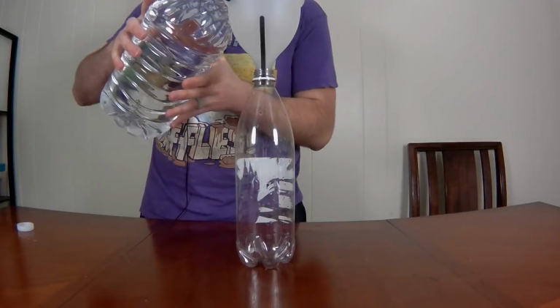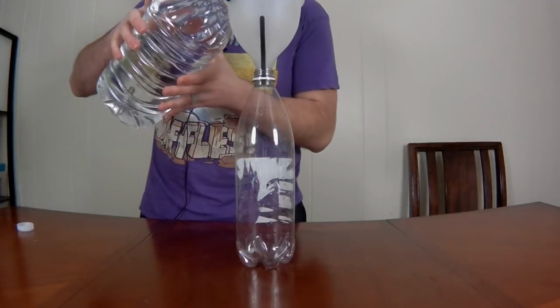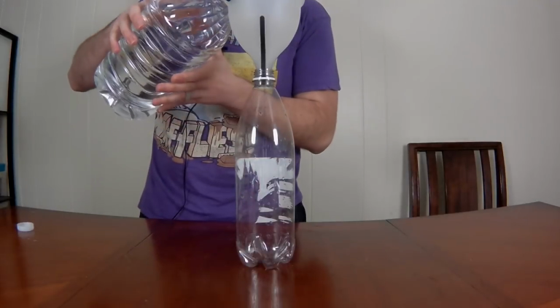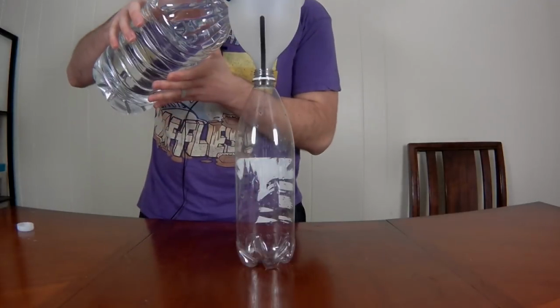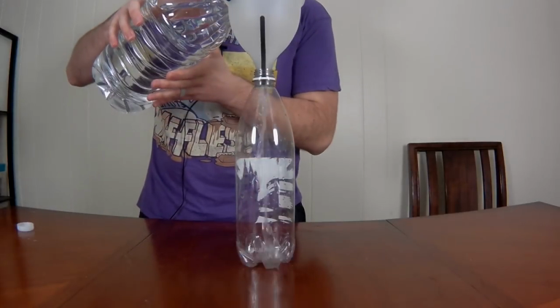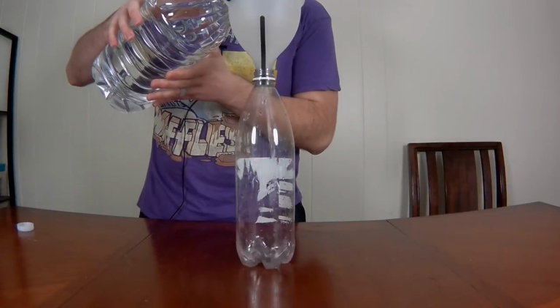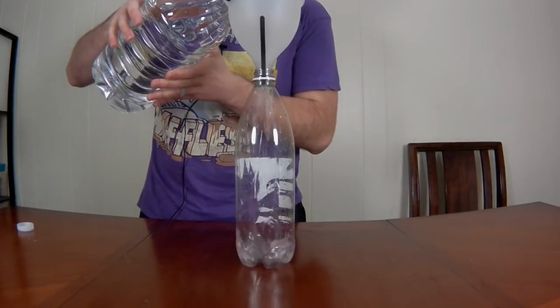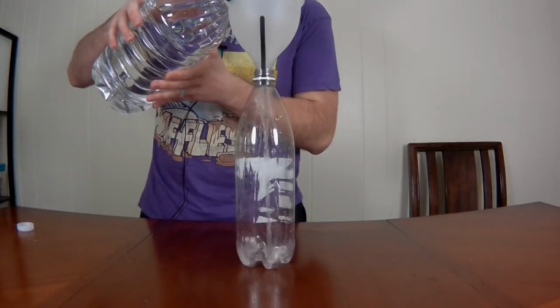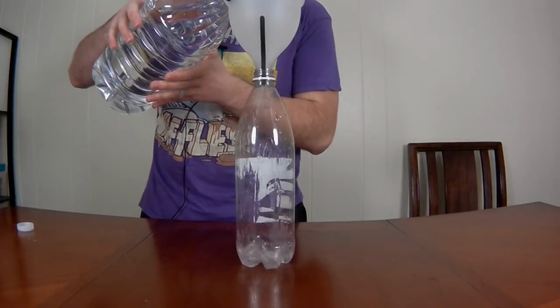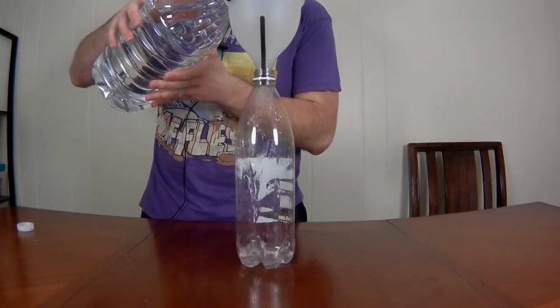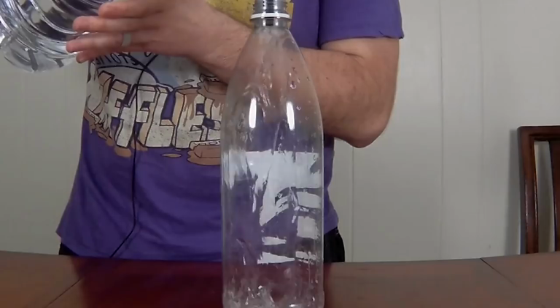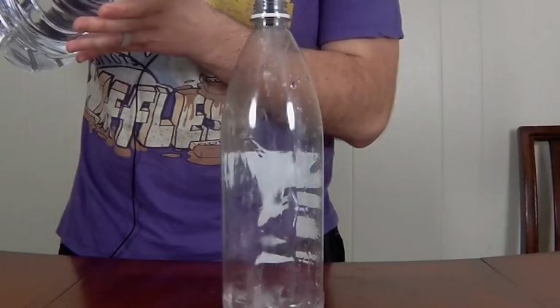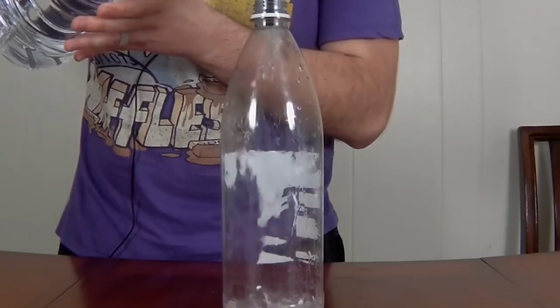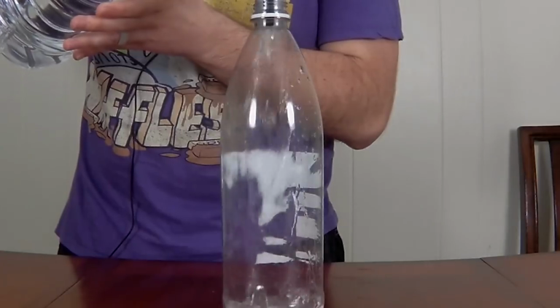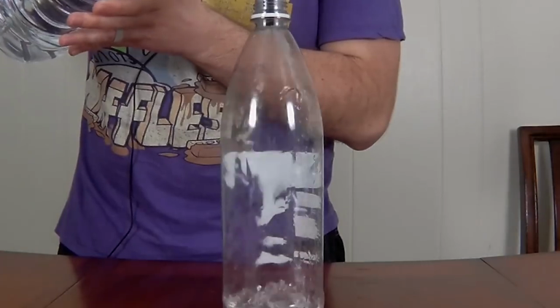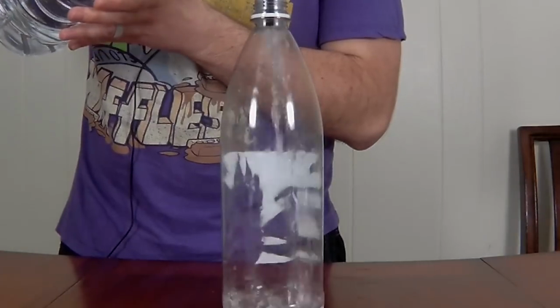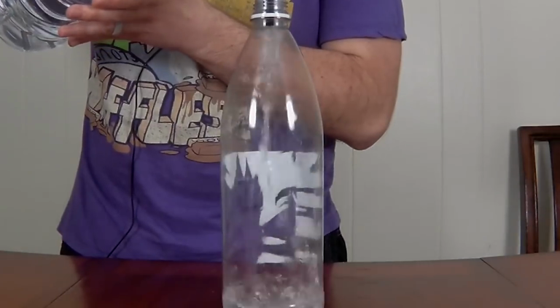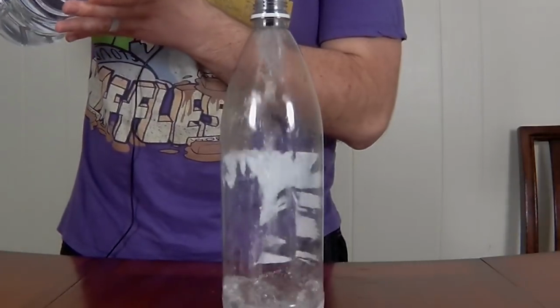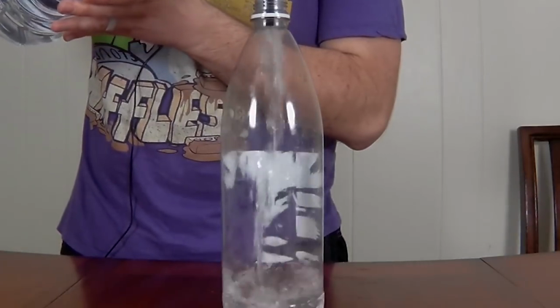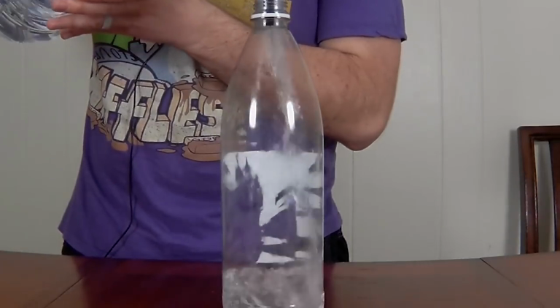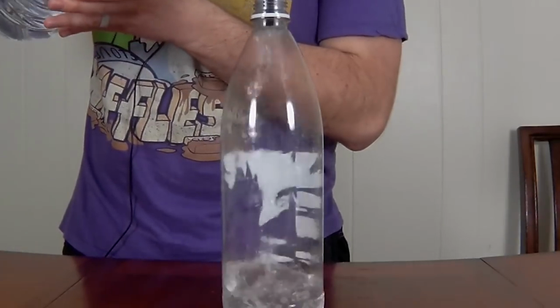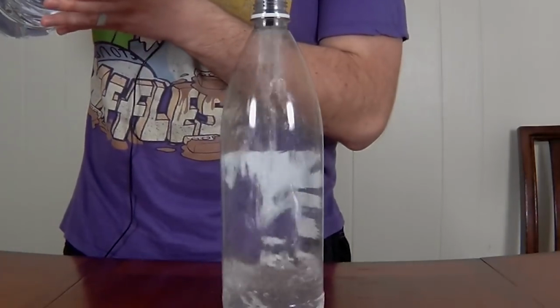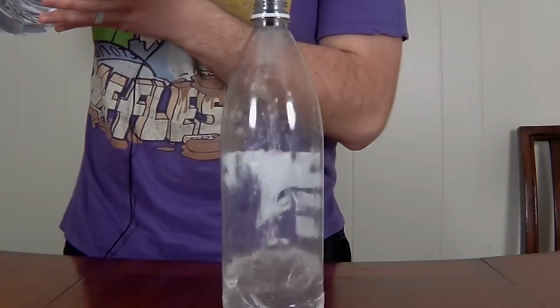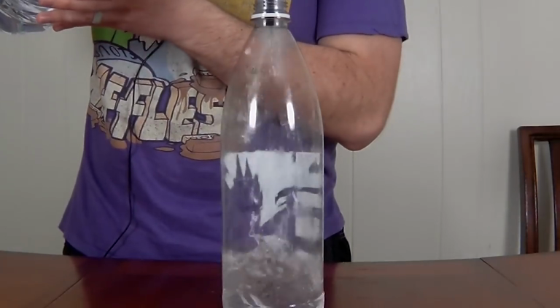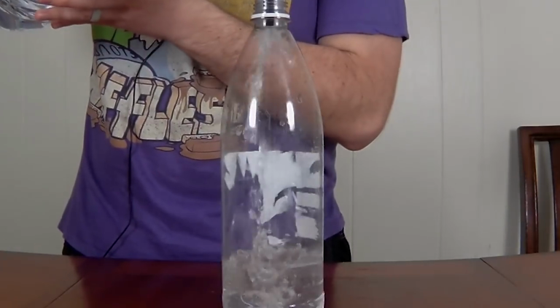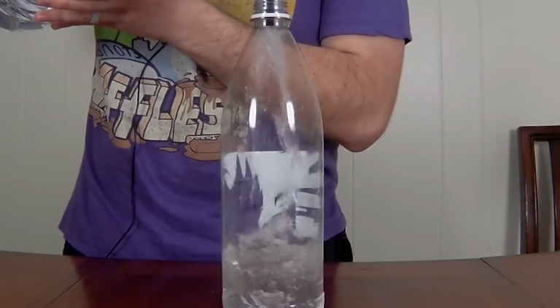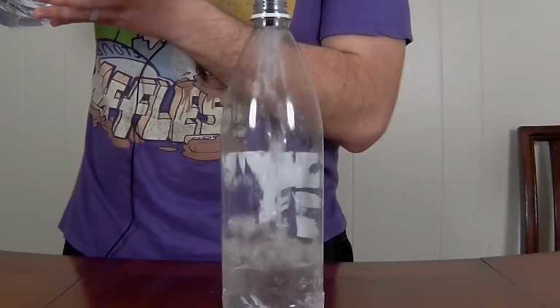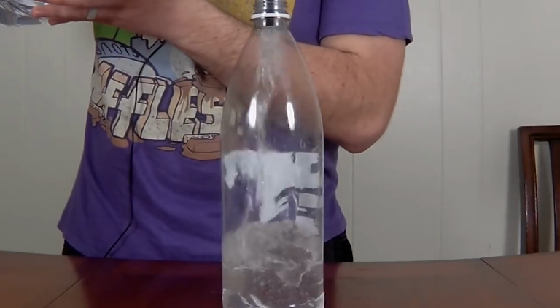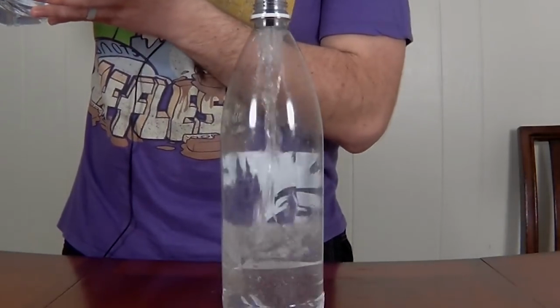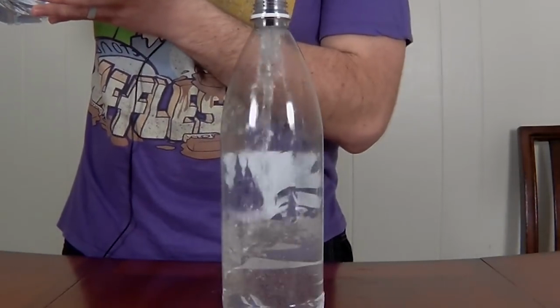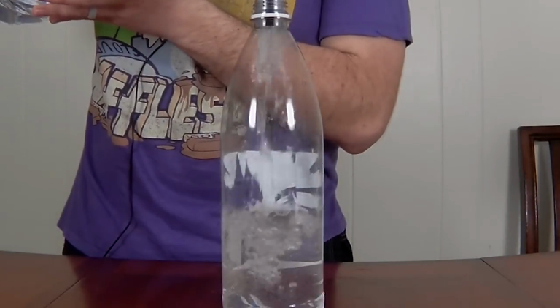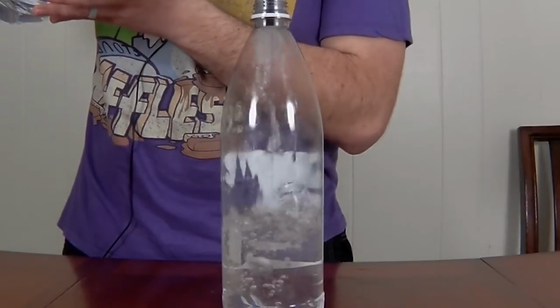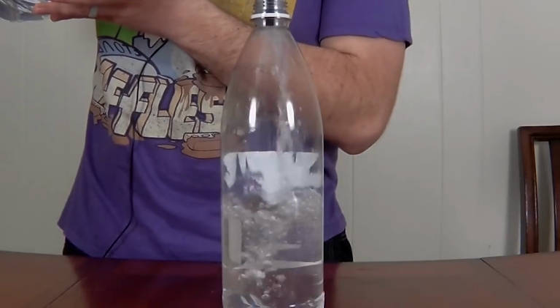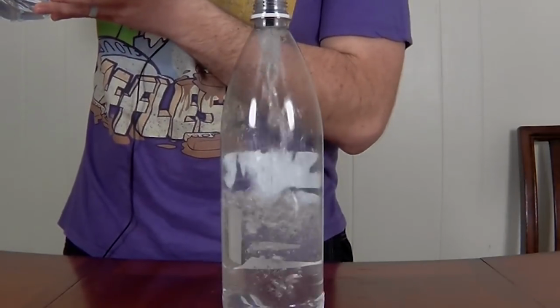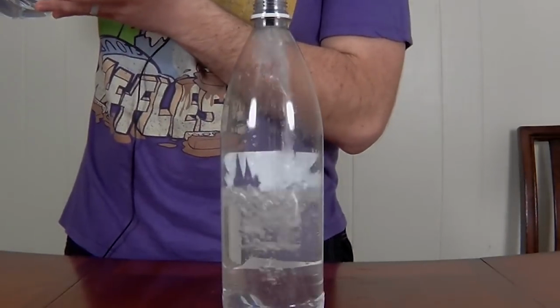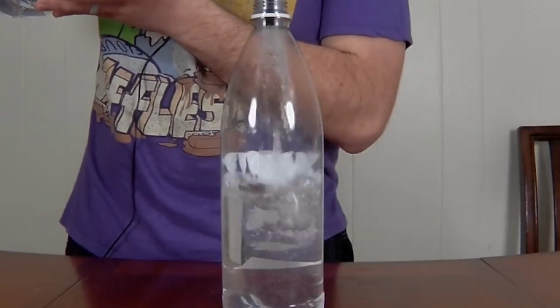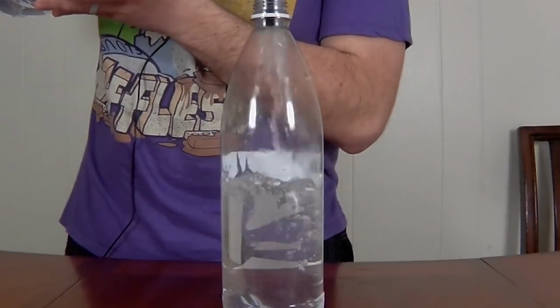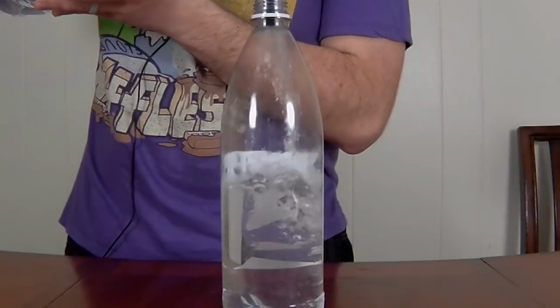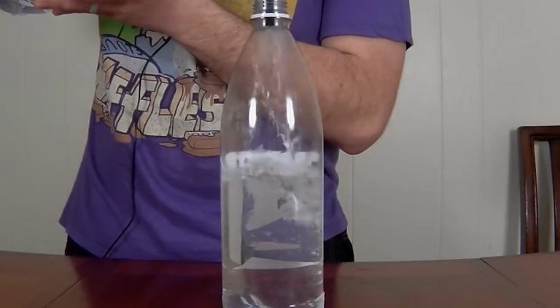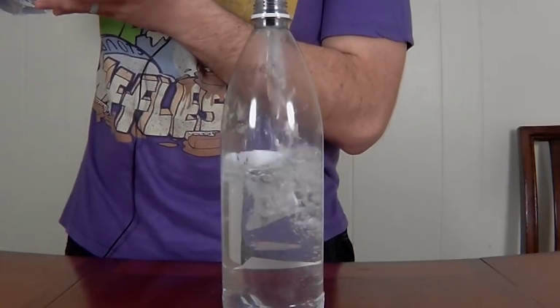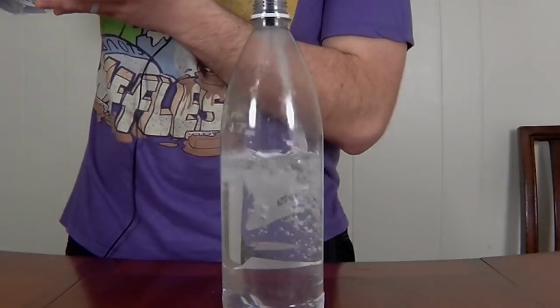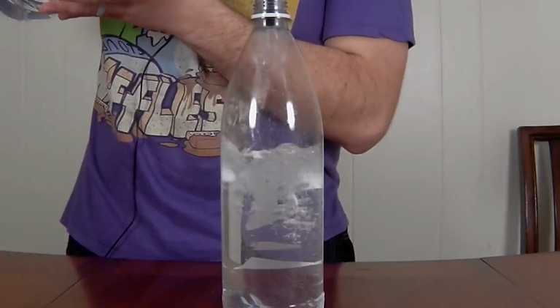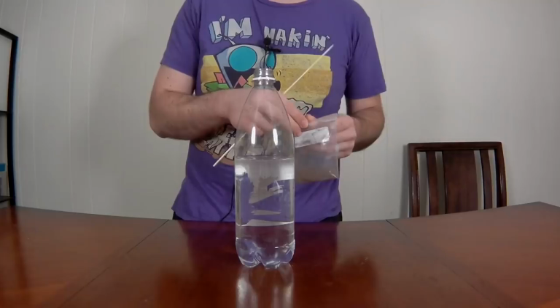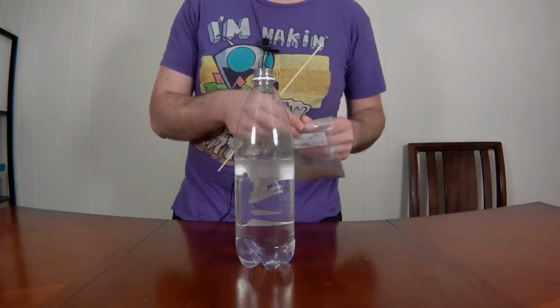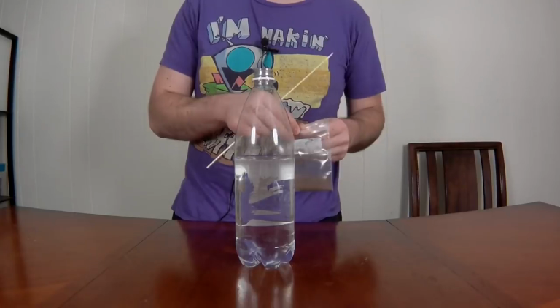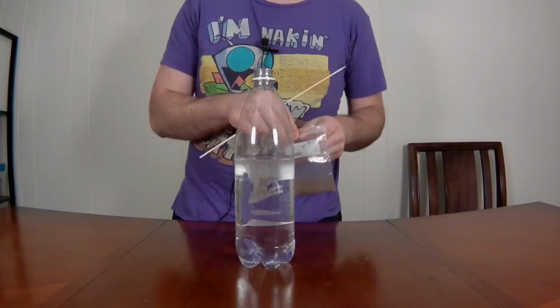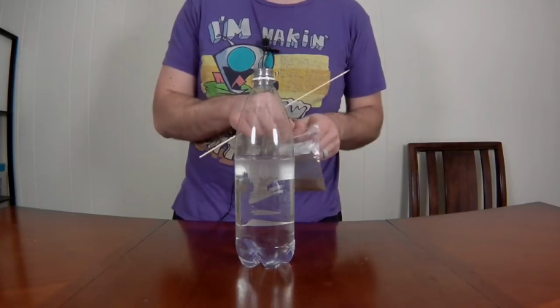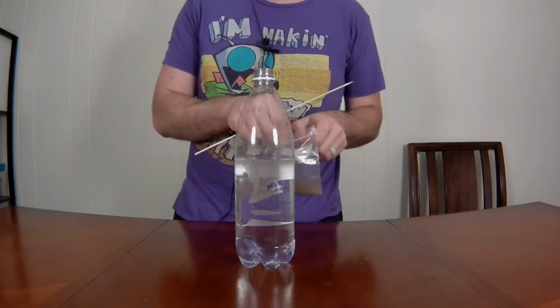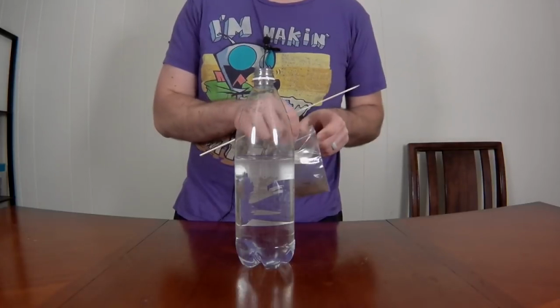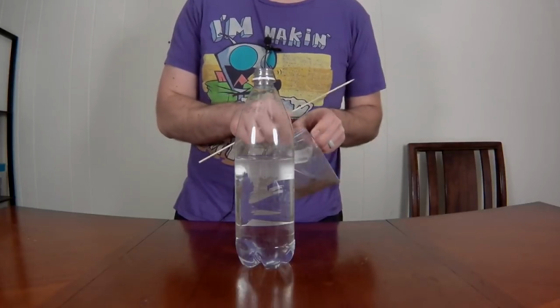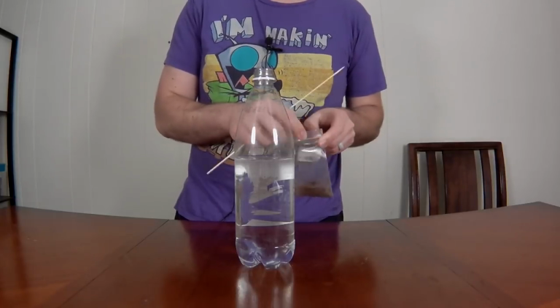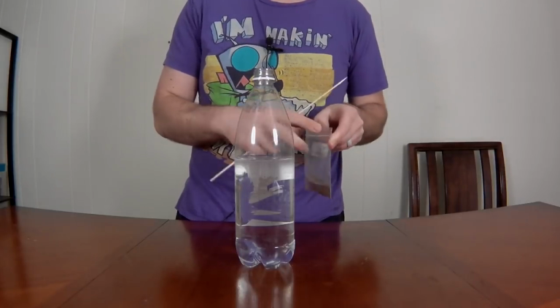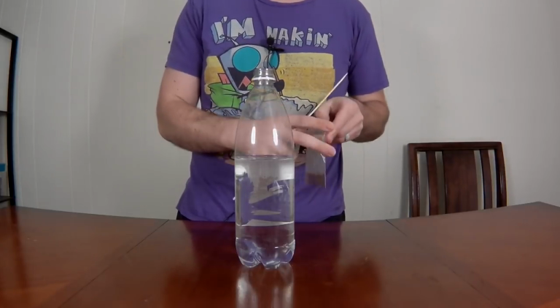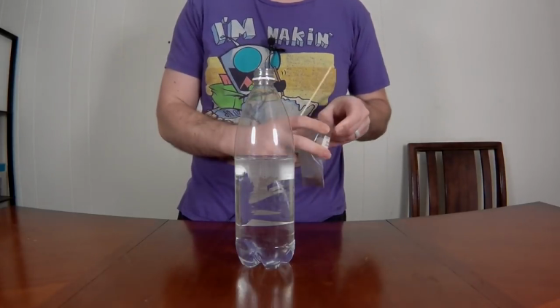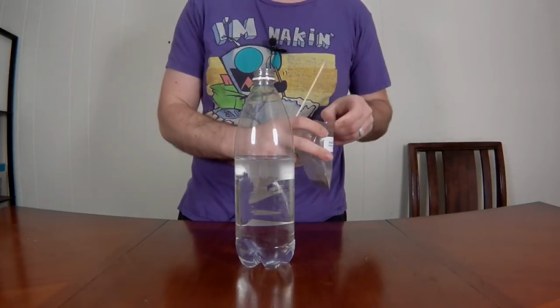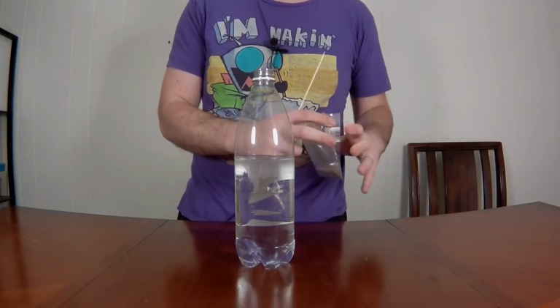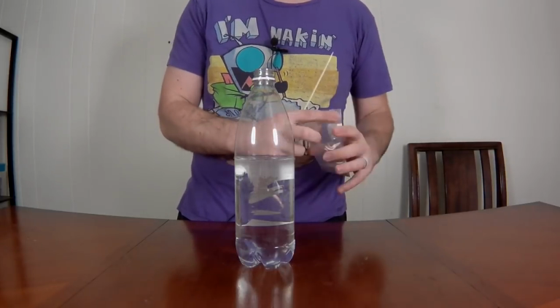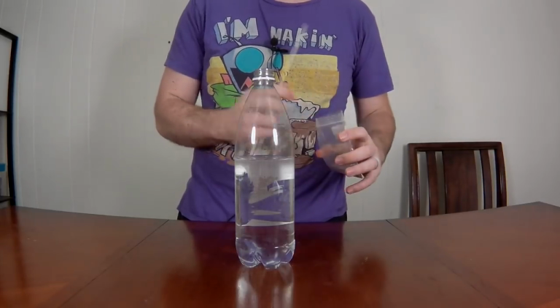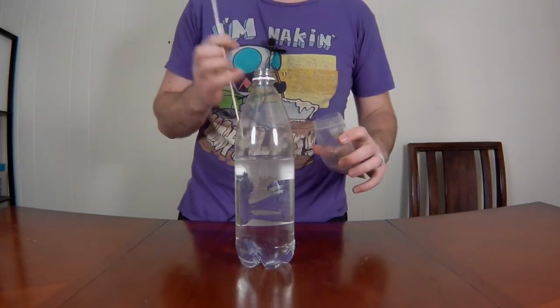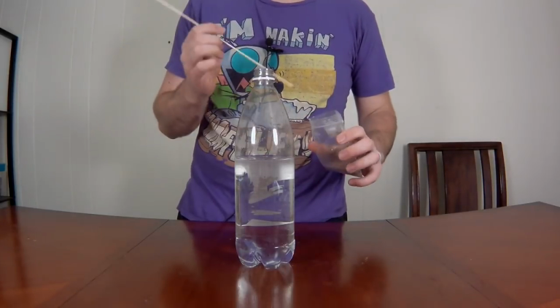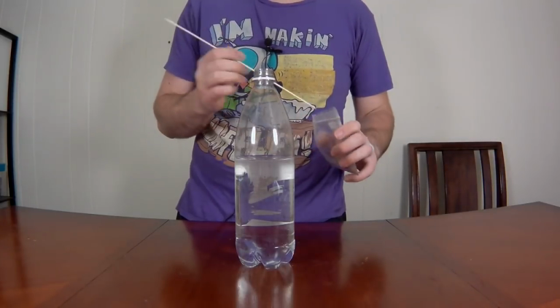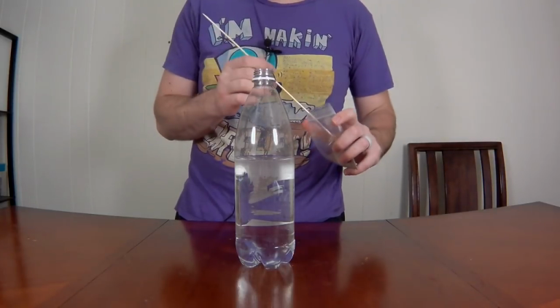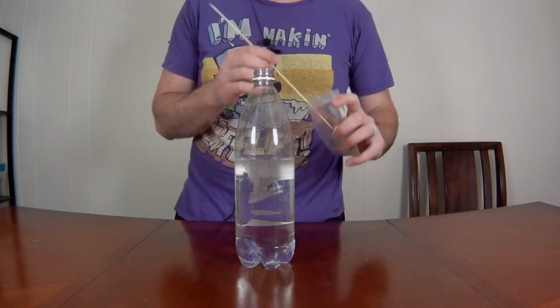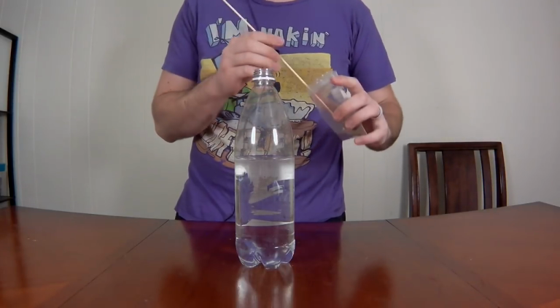Welcome back to the channel. A number of you had asked us to try to make a brine shrimp ecosphere, and that's what we're going to do in today's video.